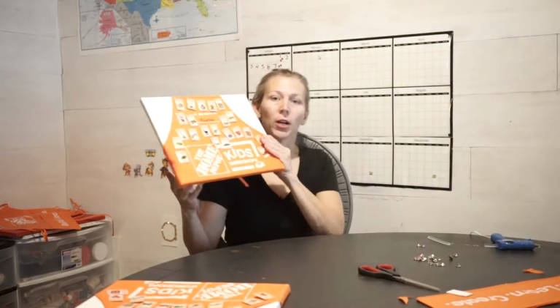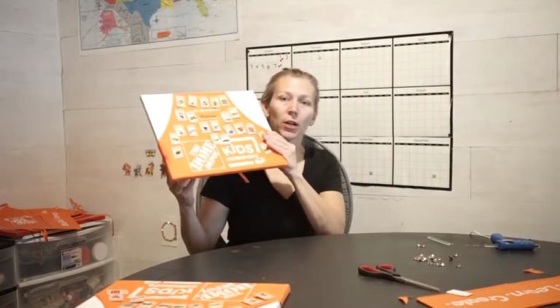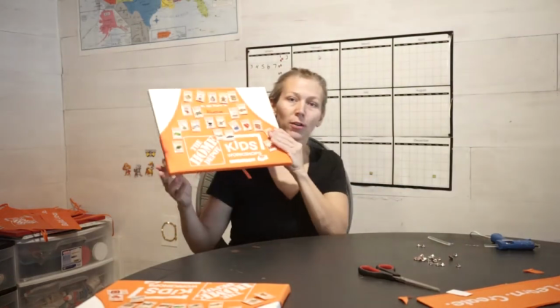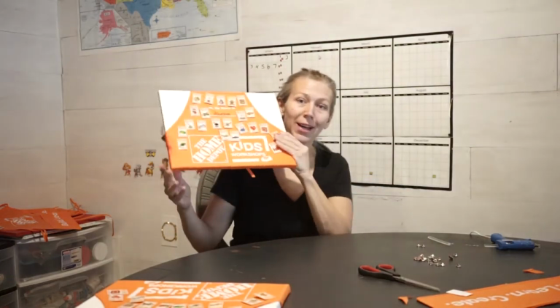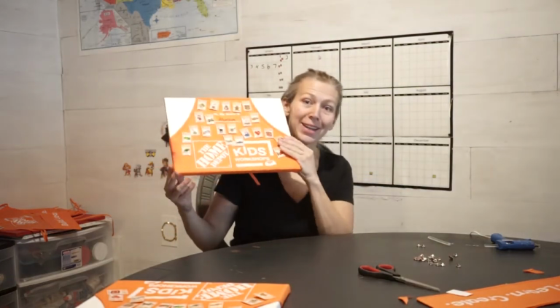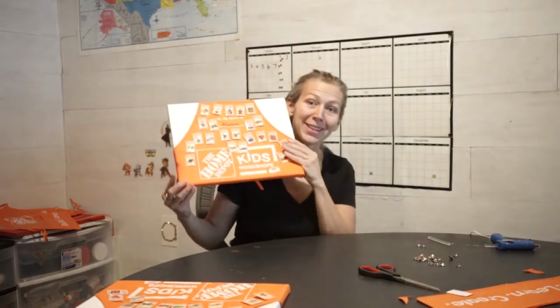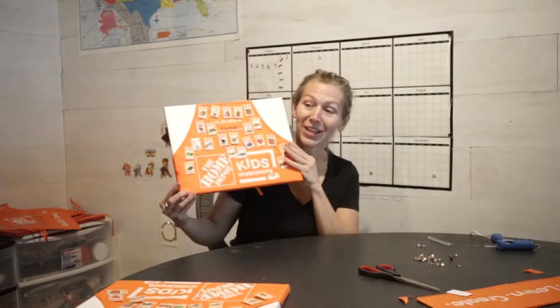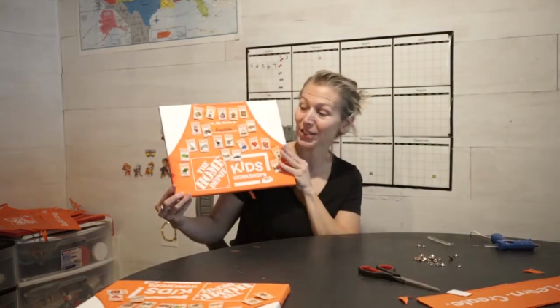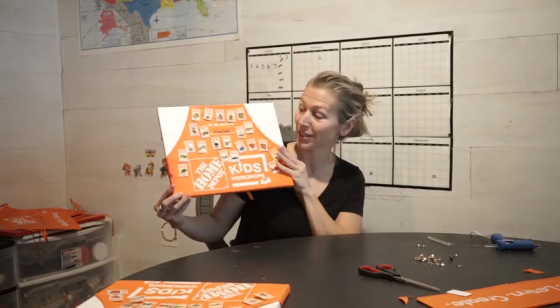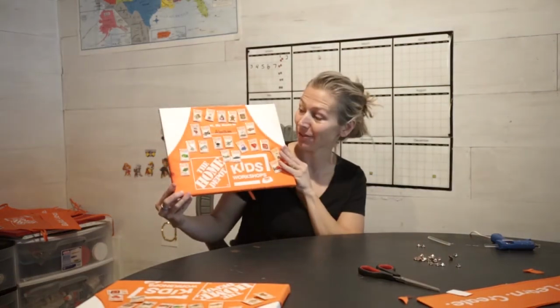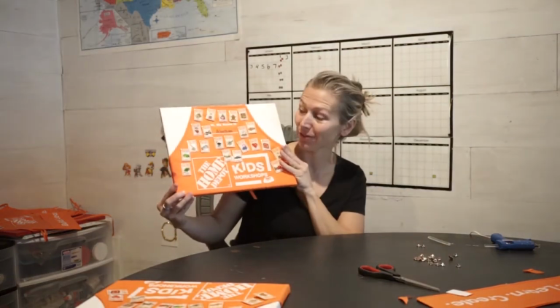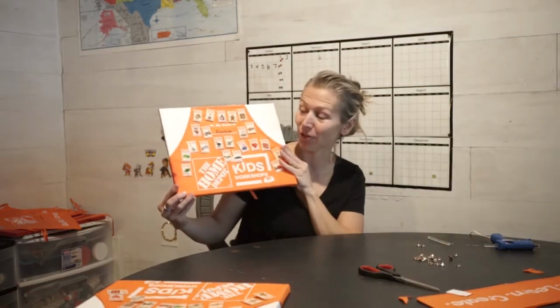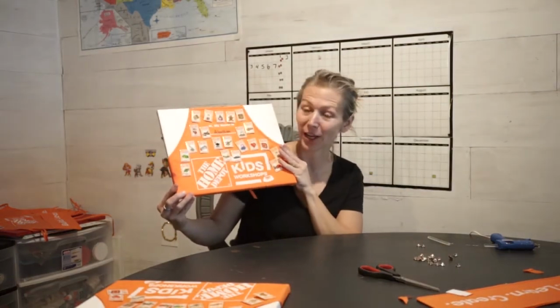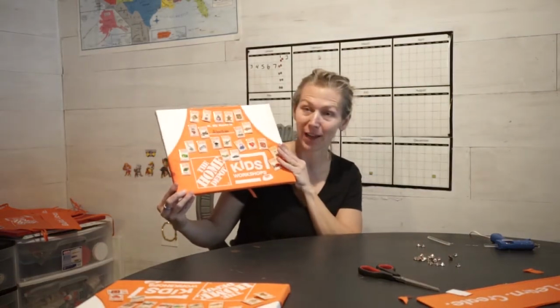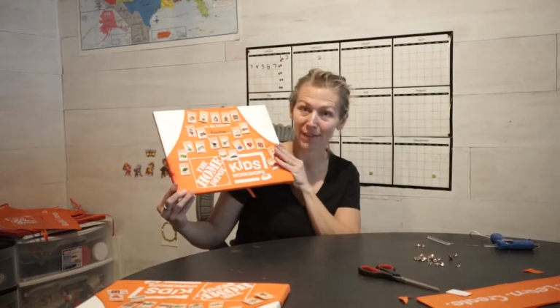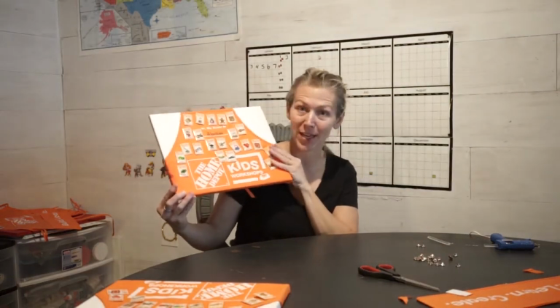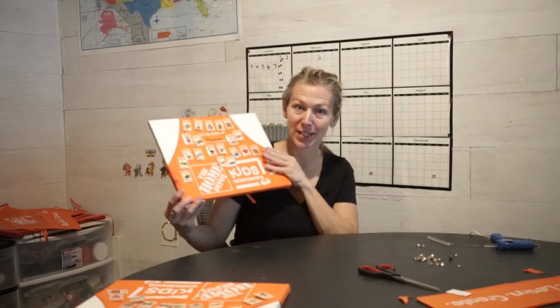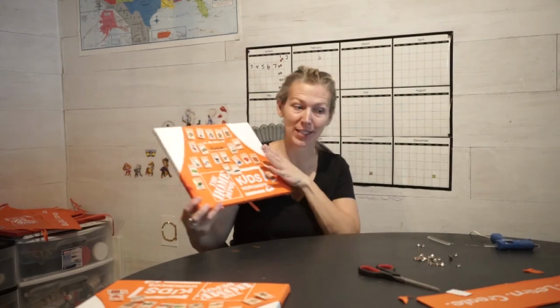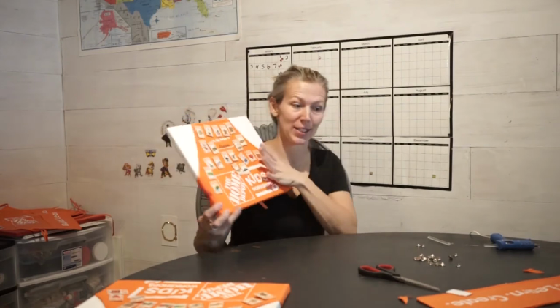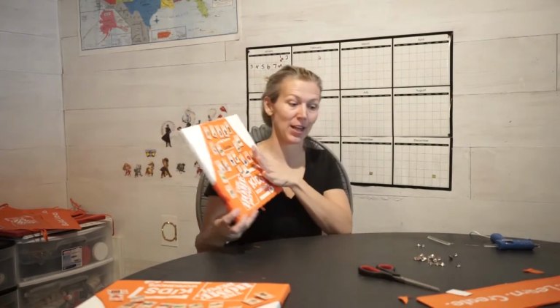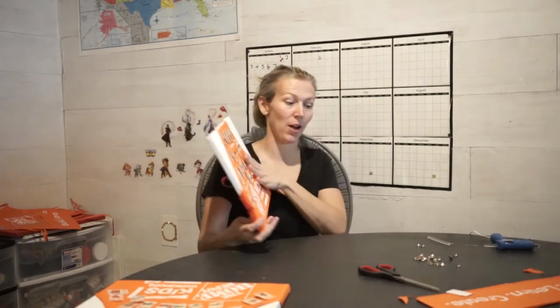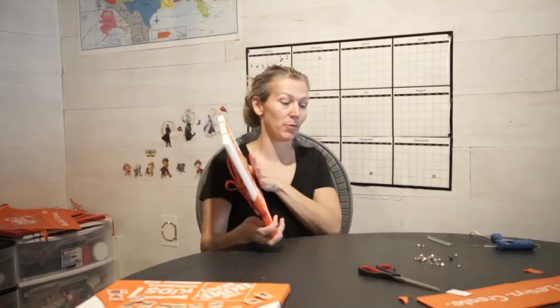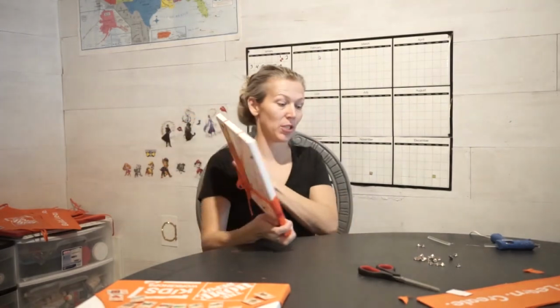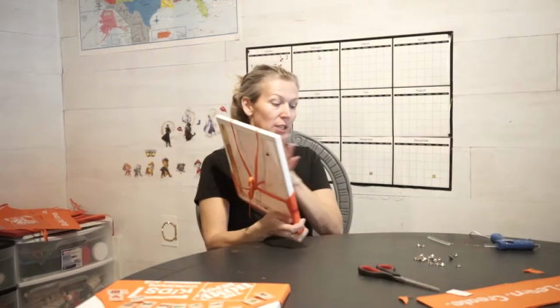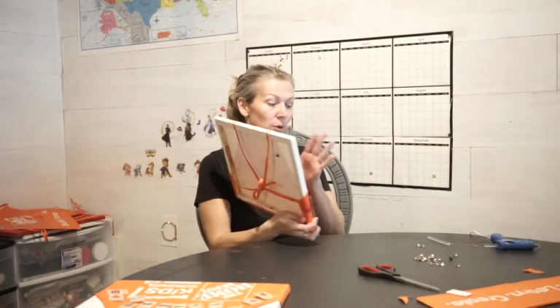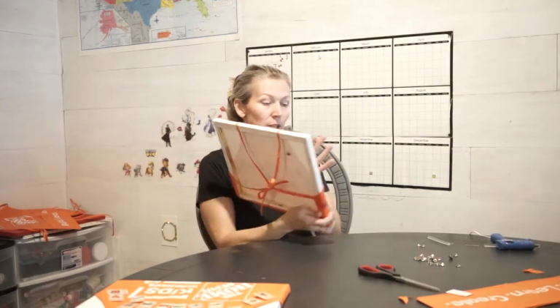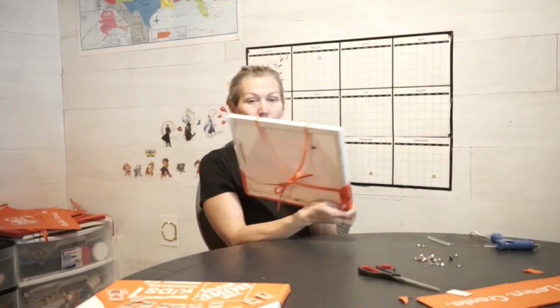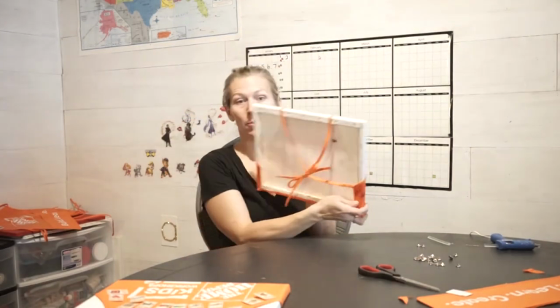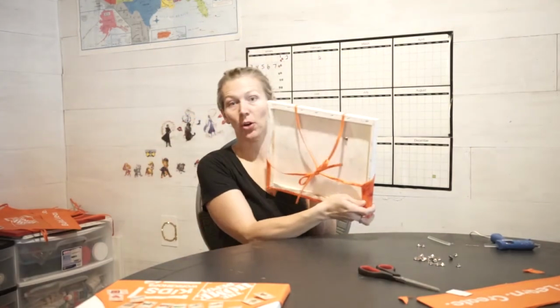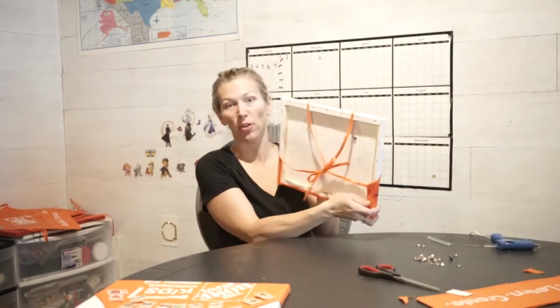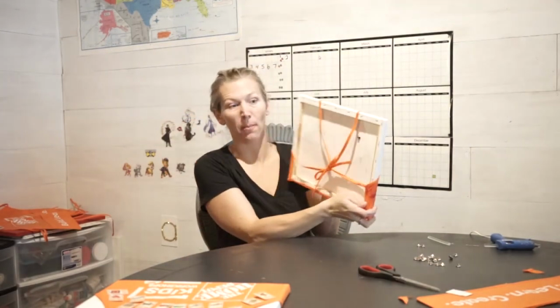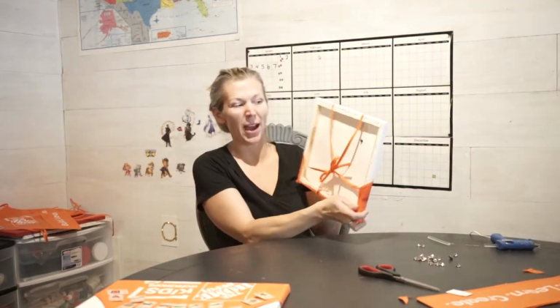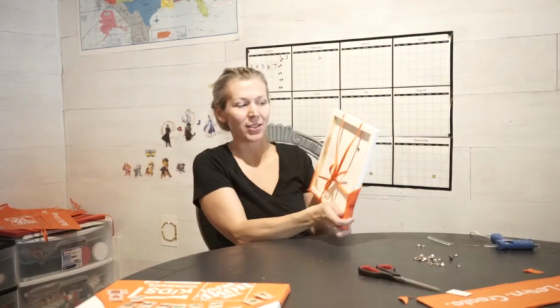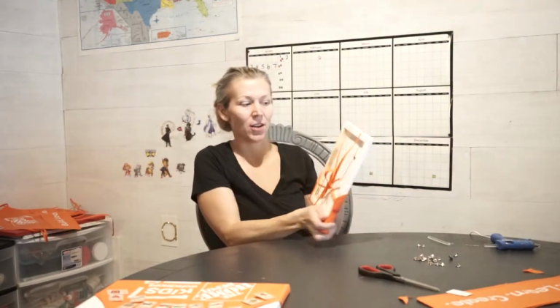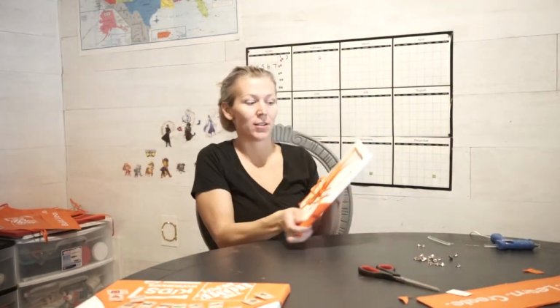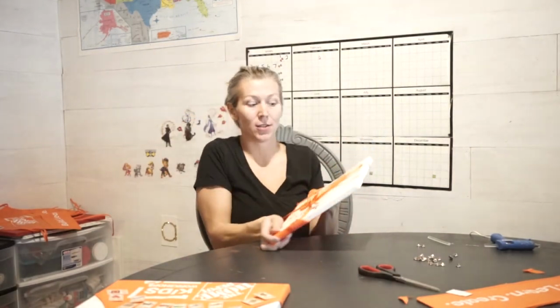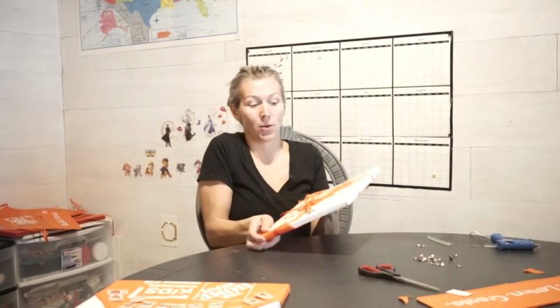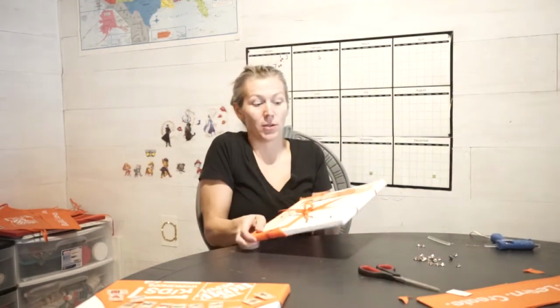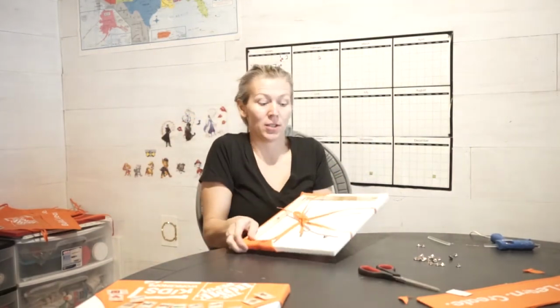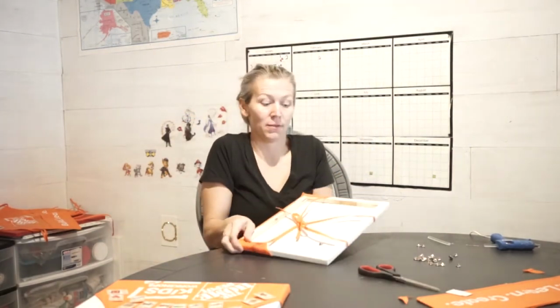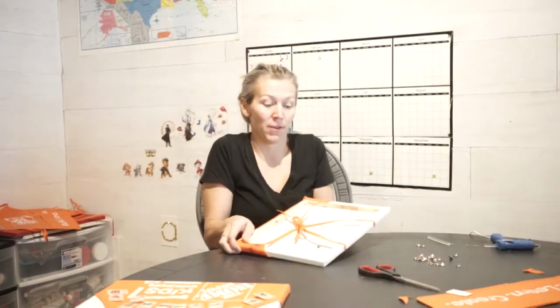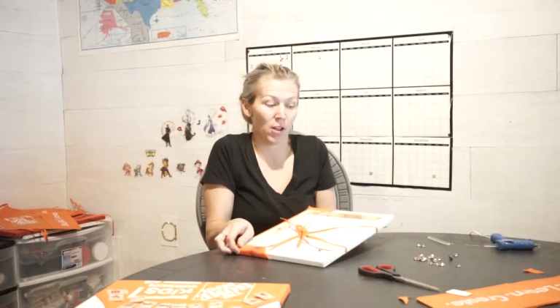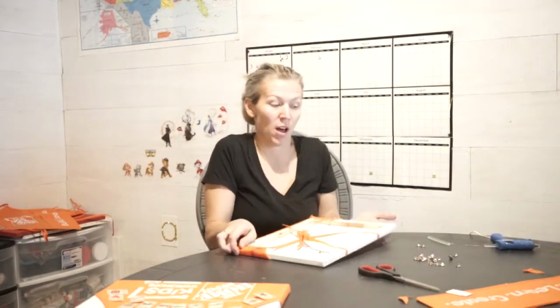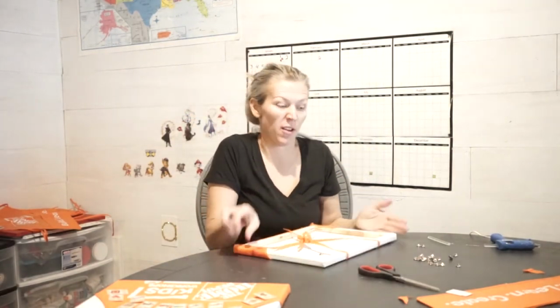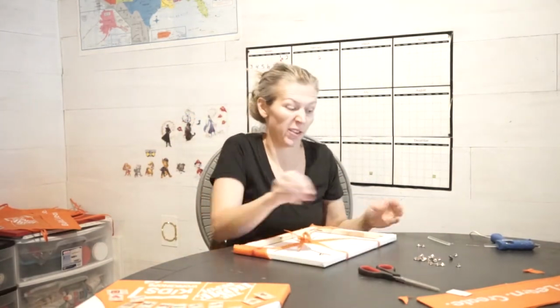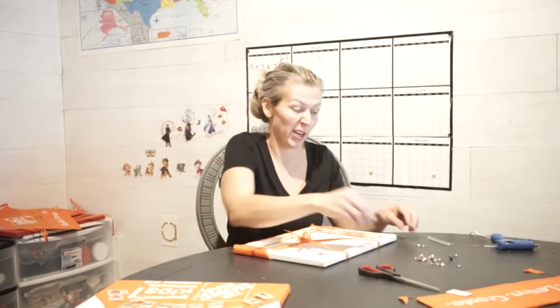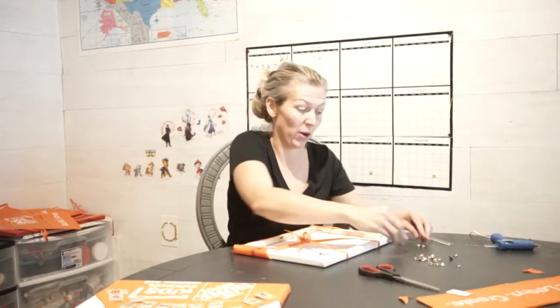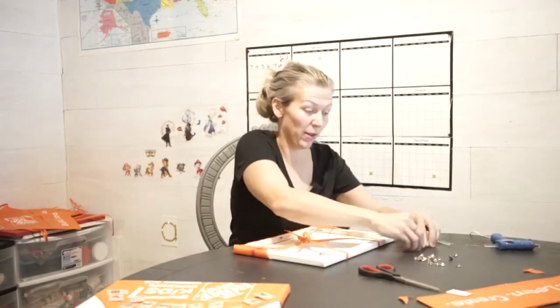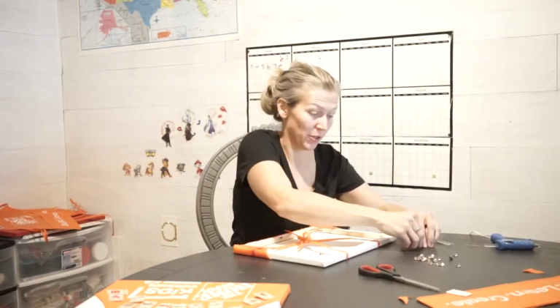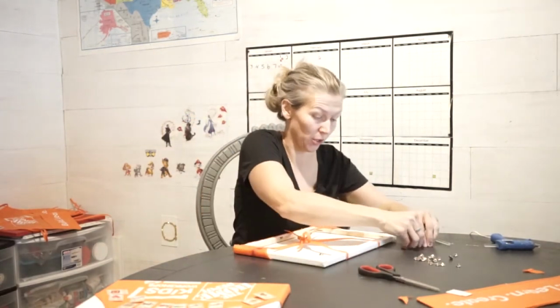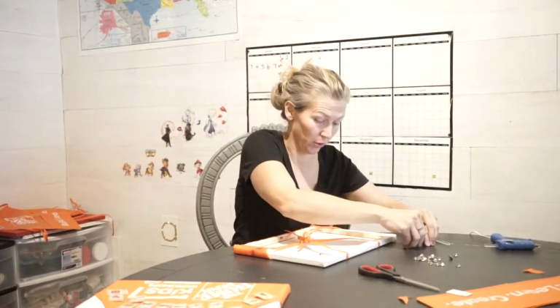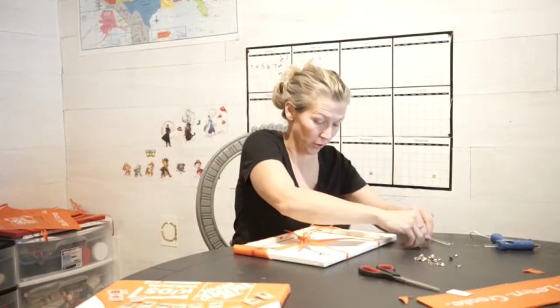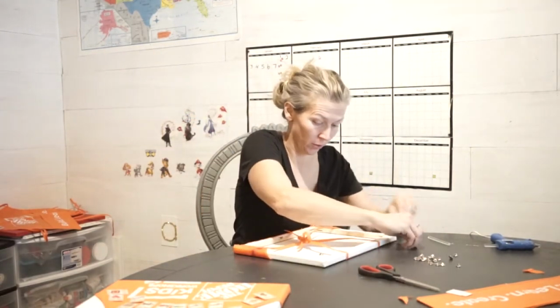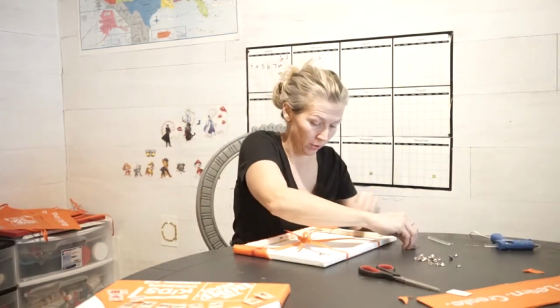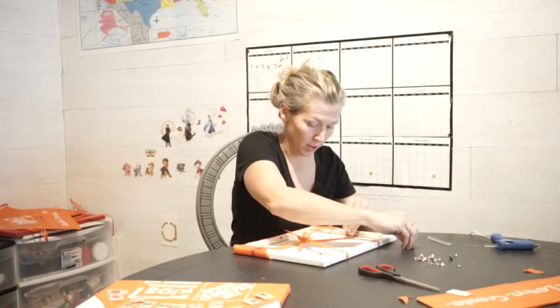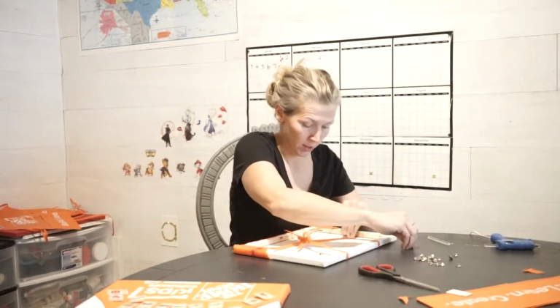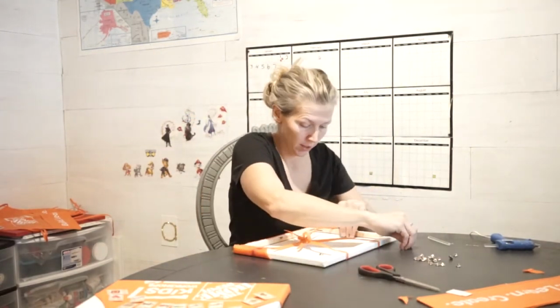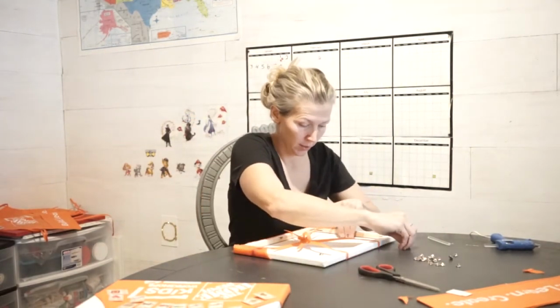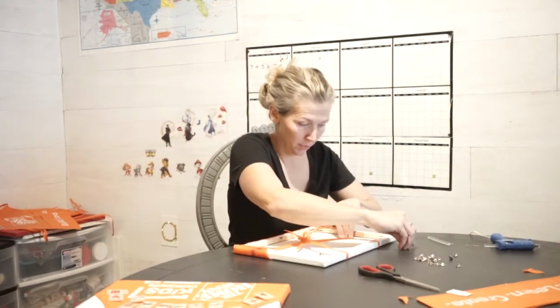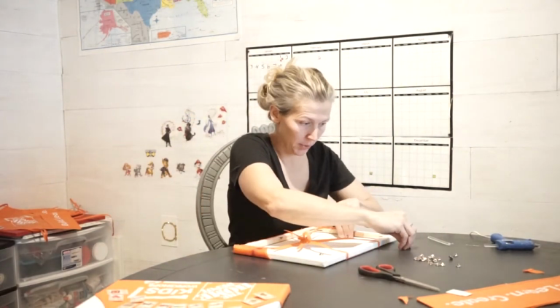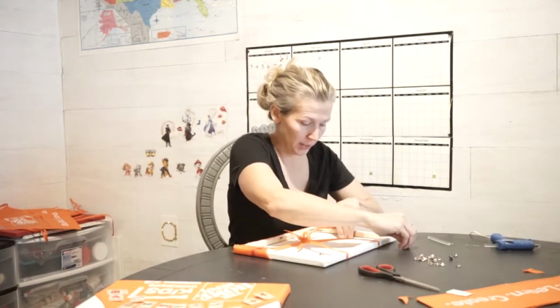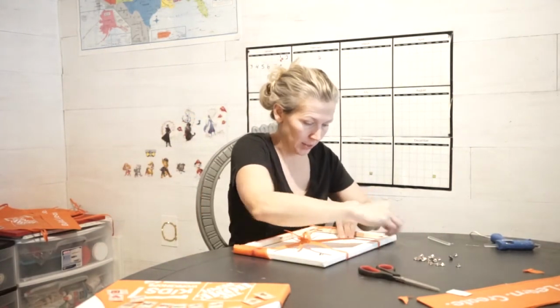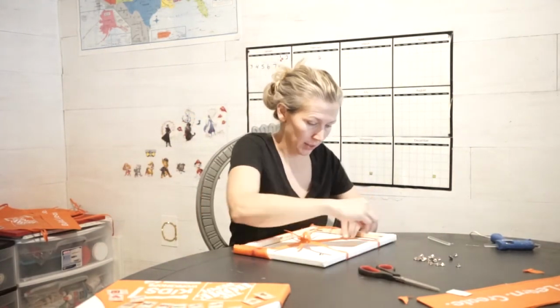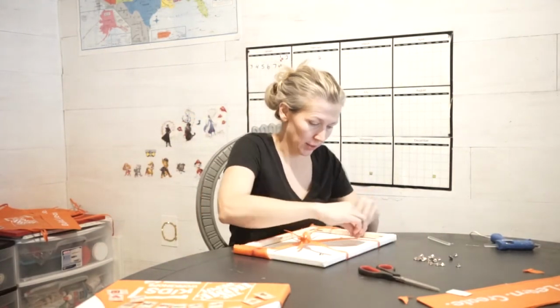All right, there's the front of it. Now I'm just going to put all the backs on the pins so they don't fall off and I don't have to glue the pieces.